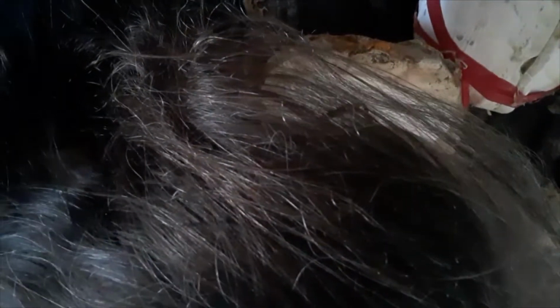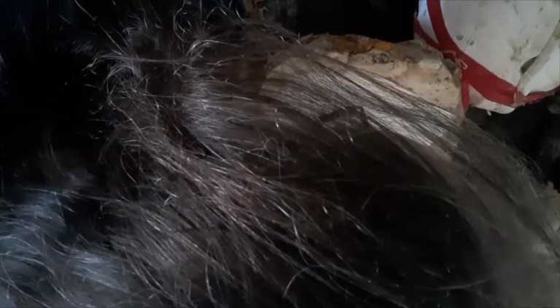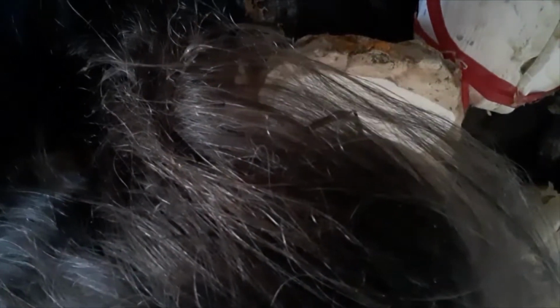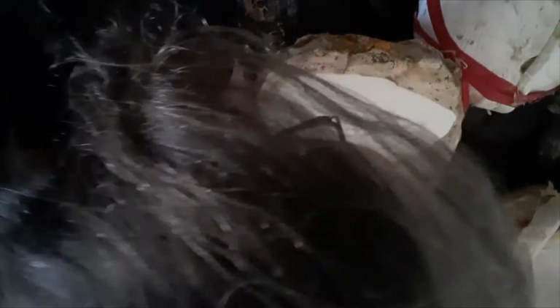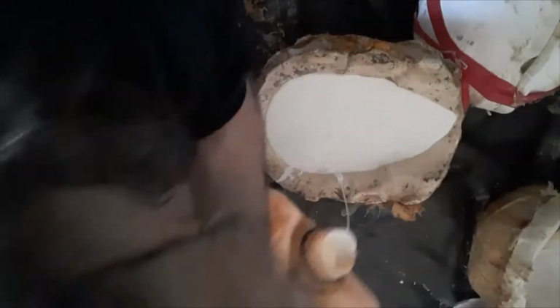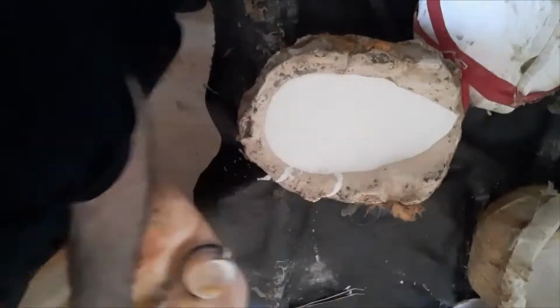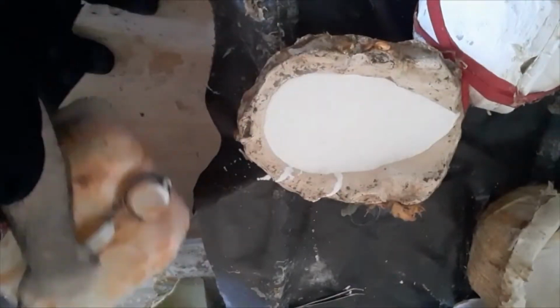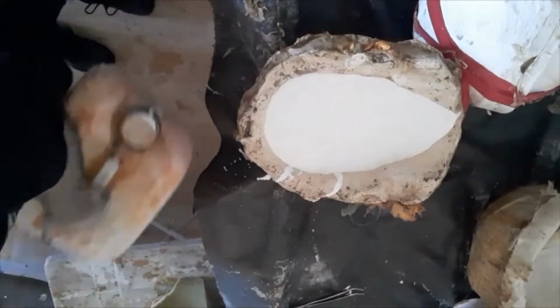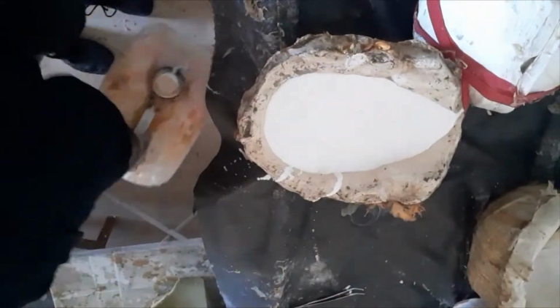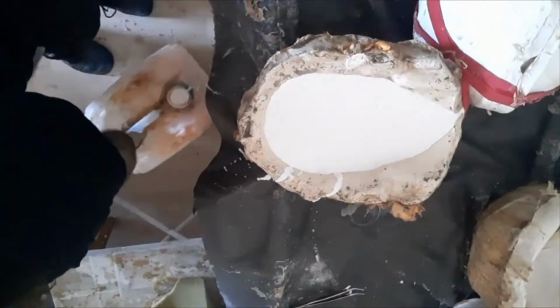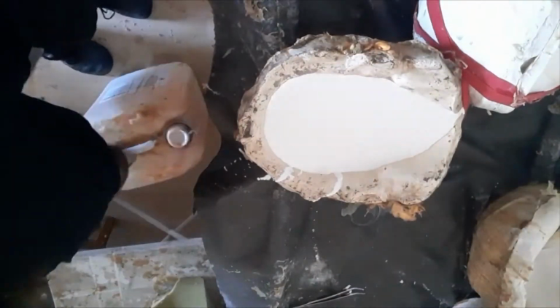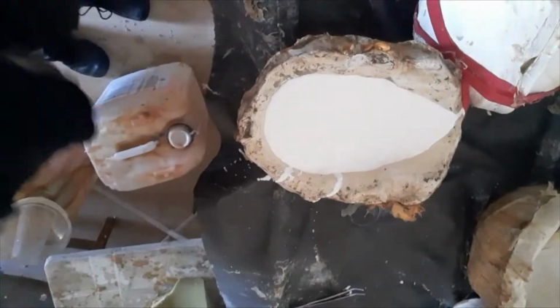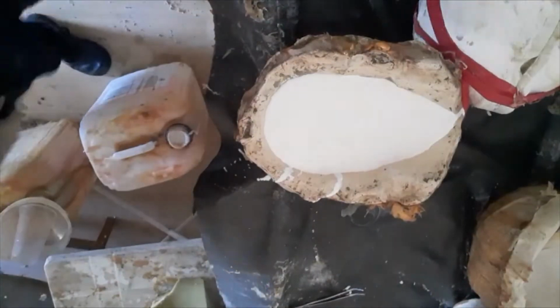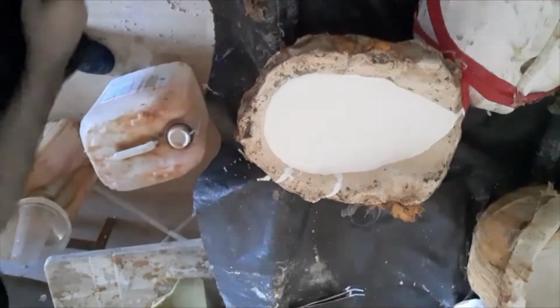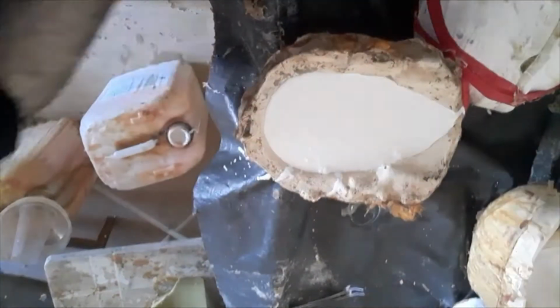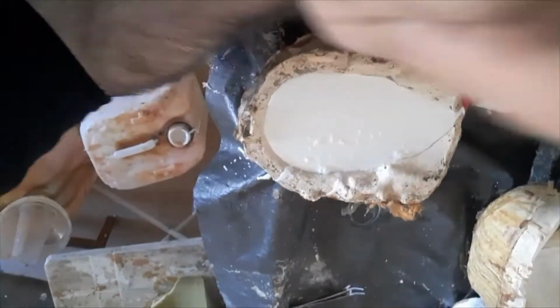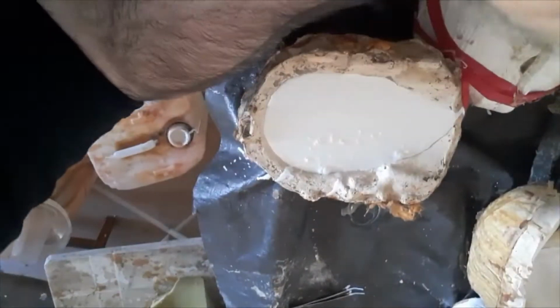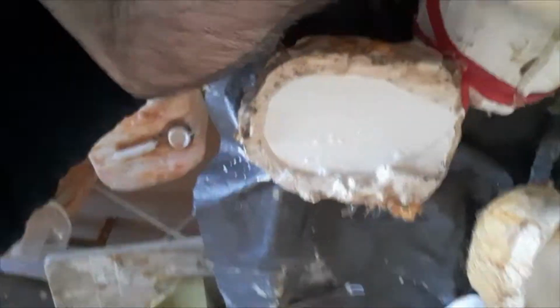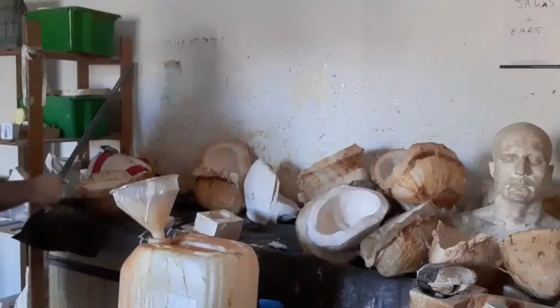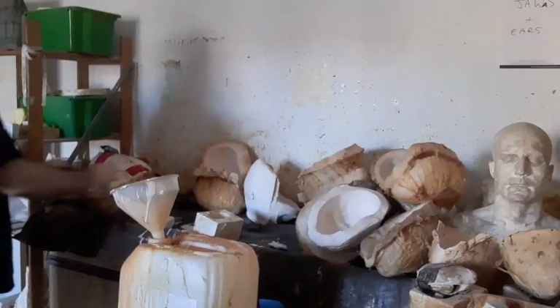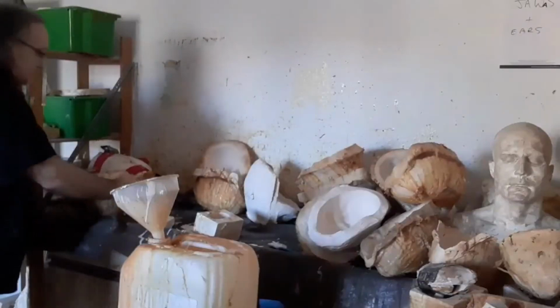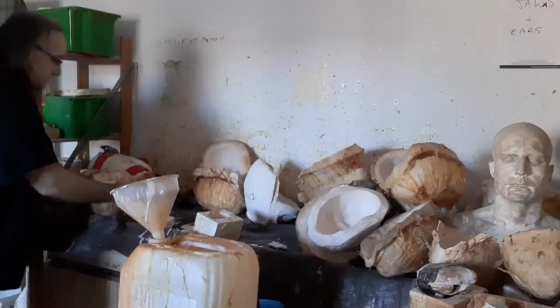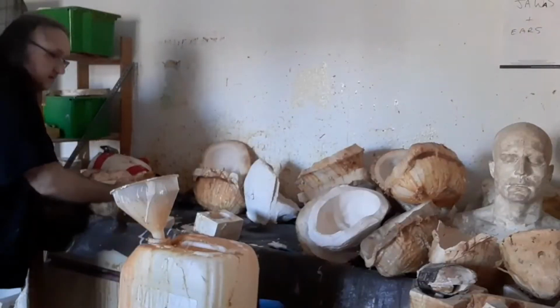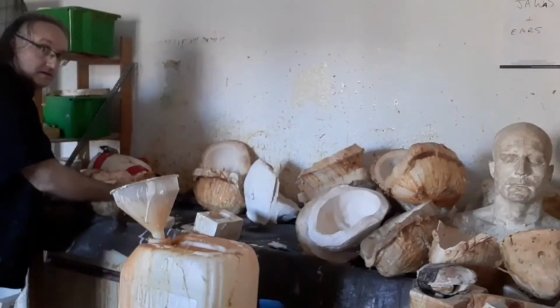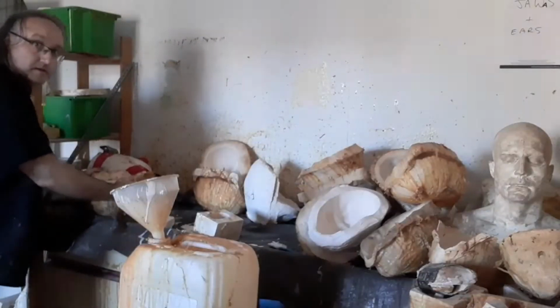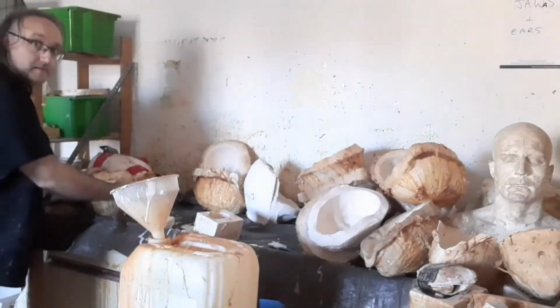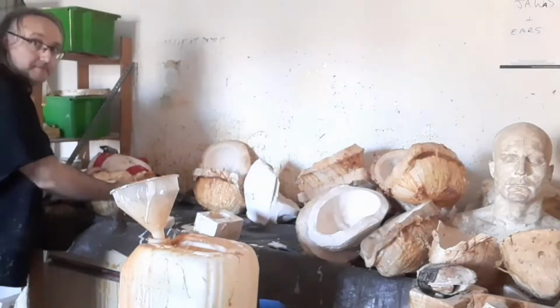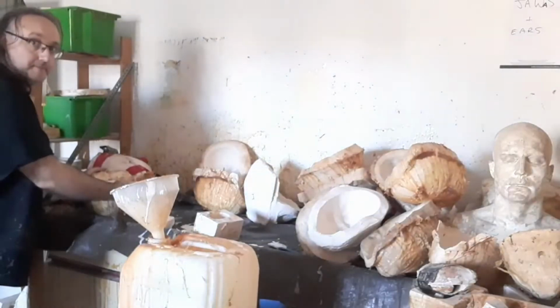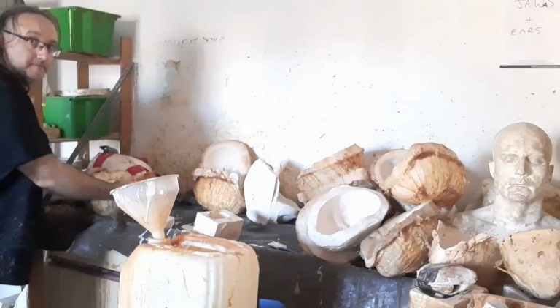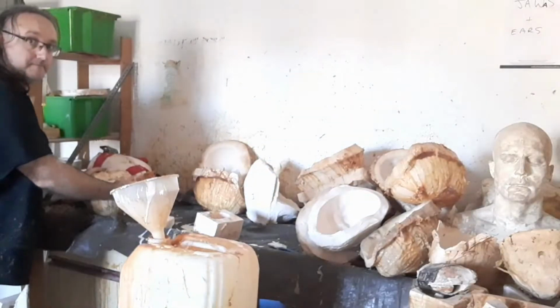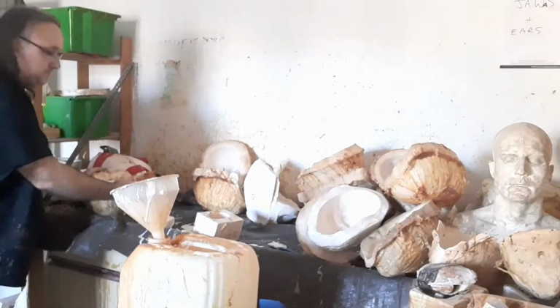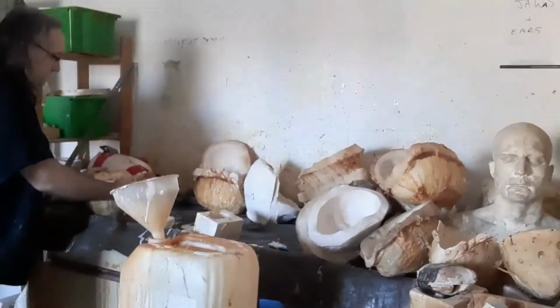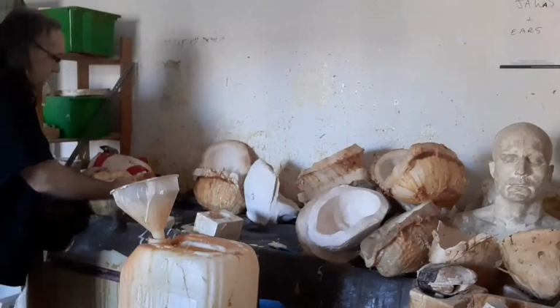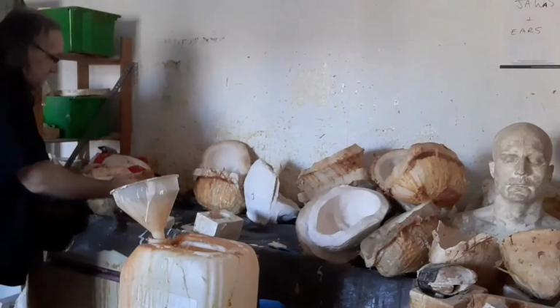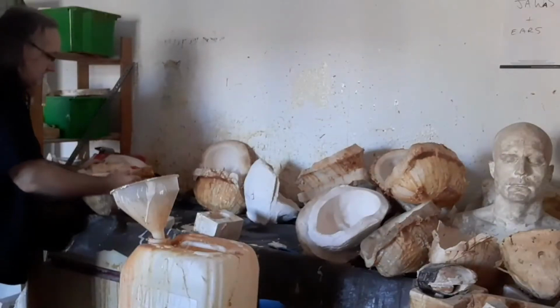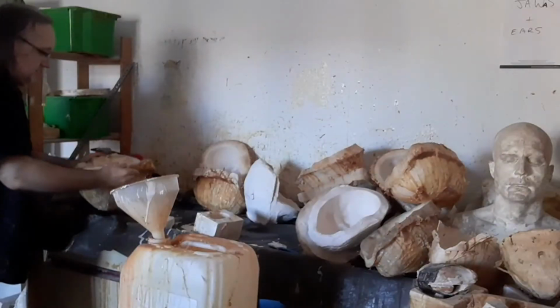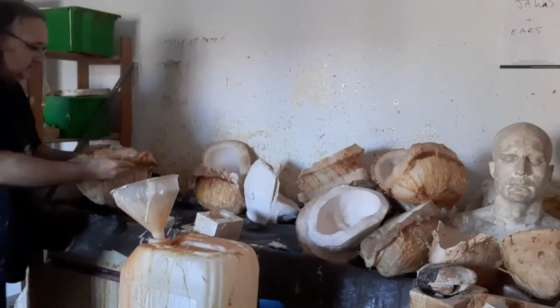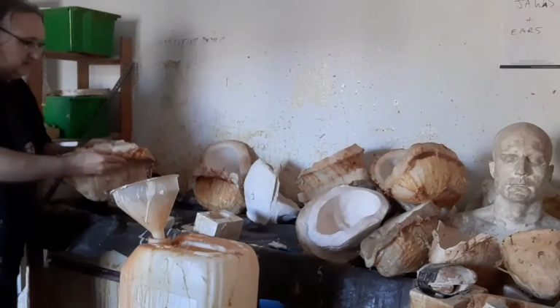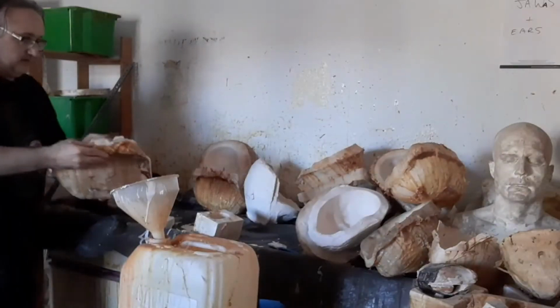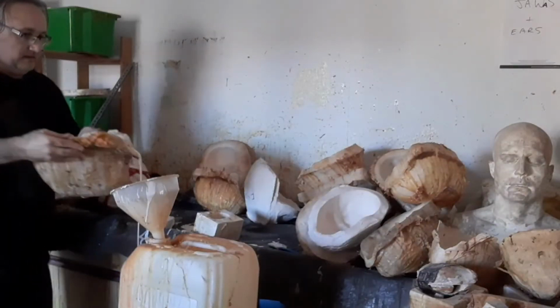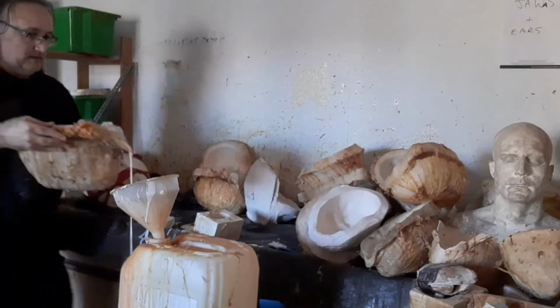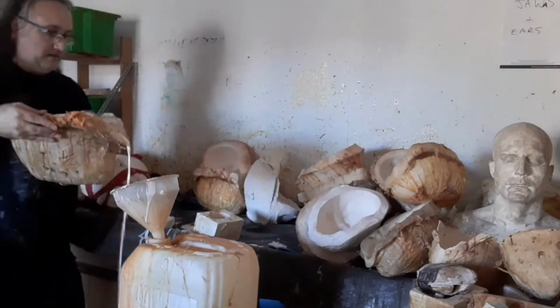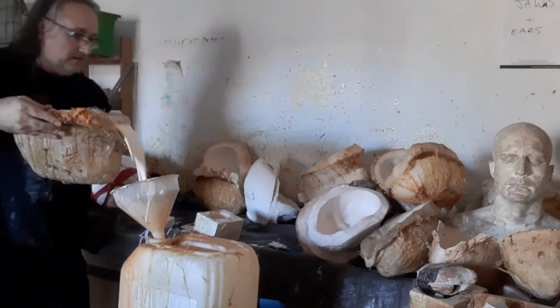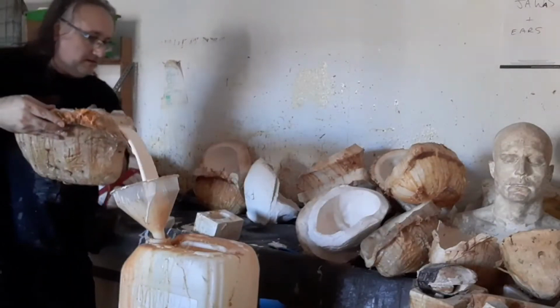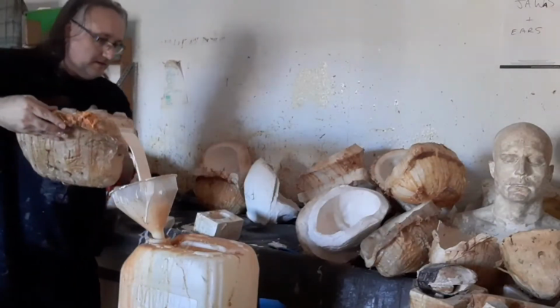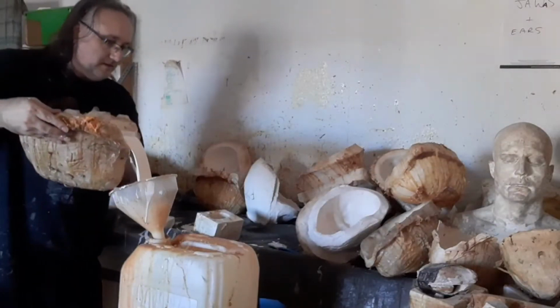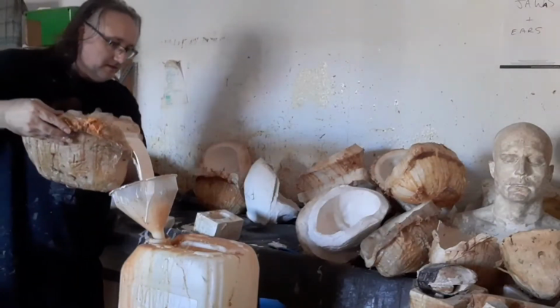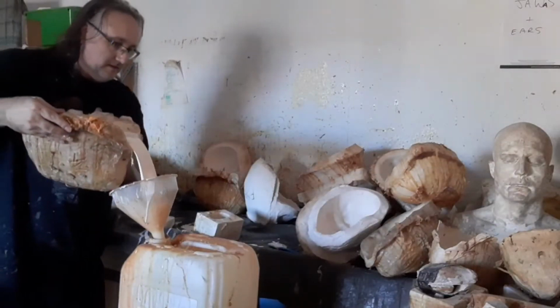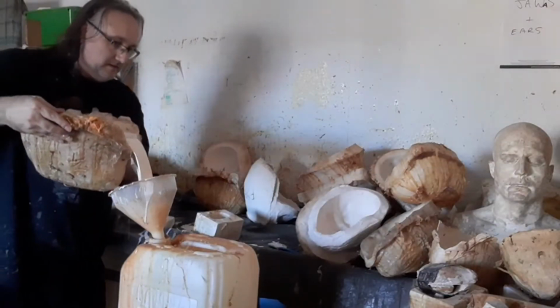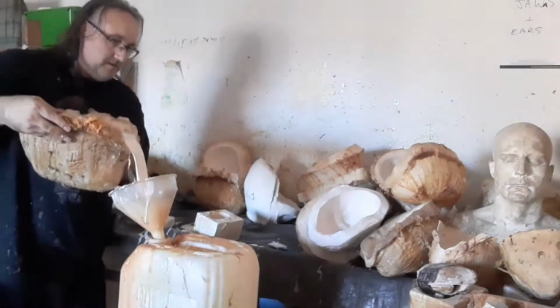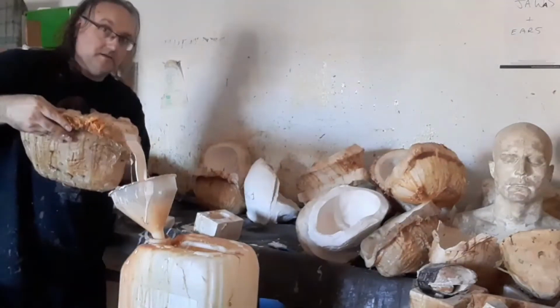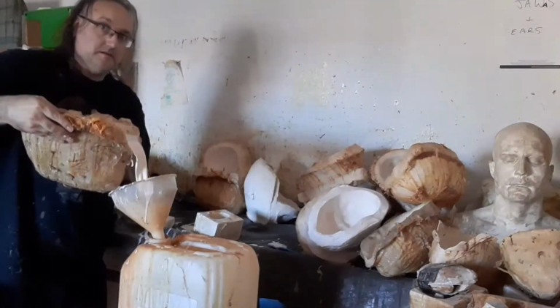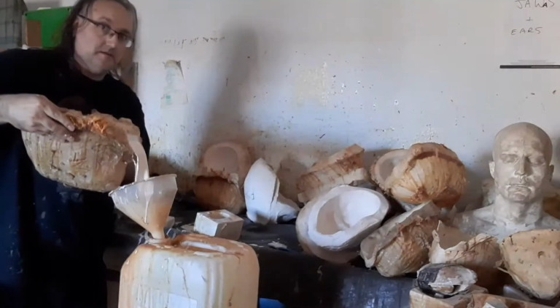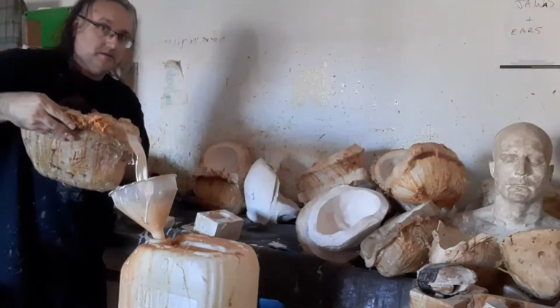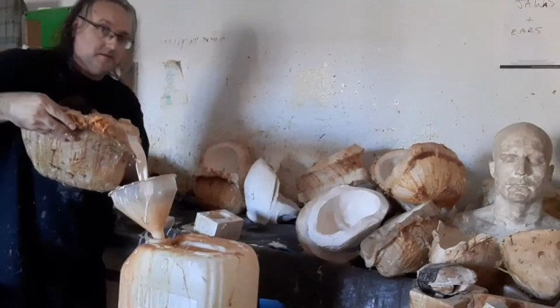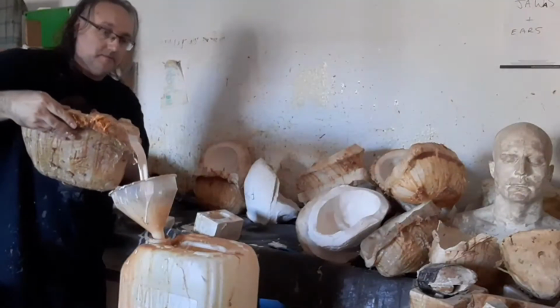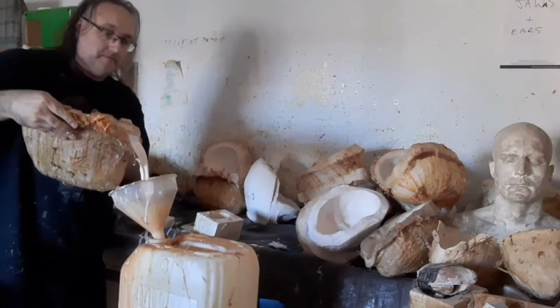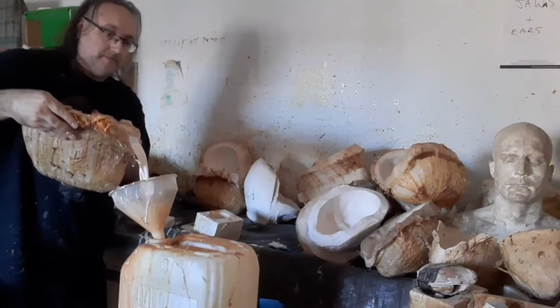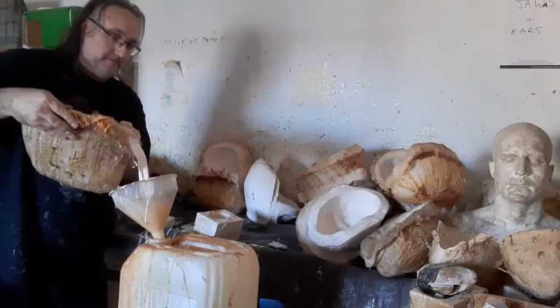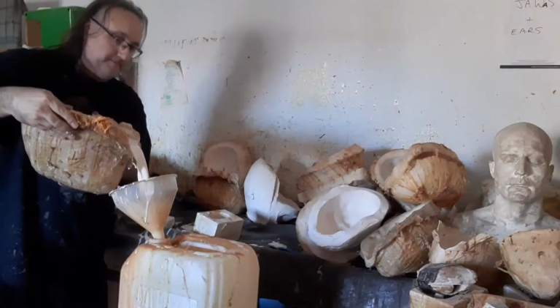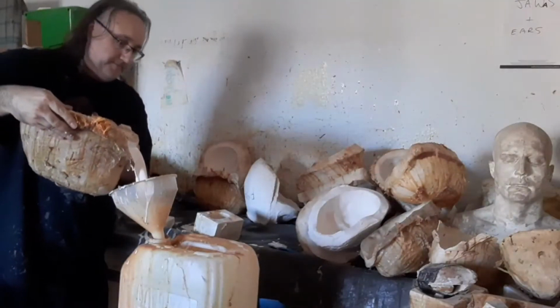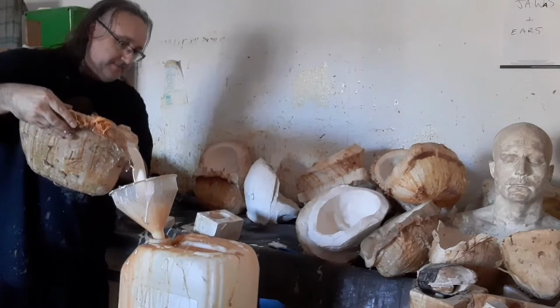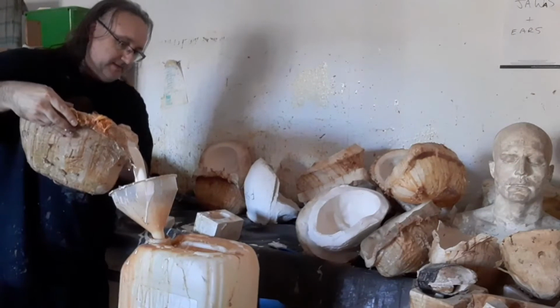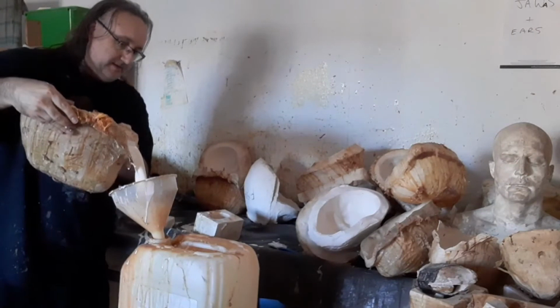Then you top it up with latex, leave it nice and level, make it all the way full. Then you just leave it to dwell for an hour, tip it out into the bucket.